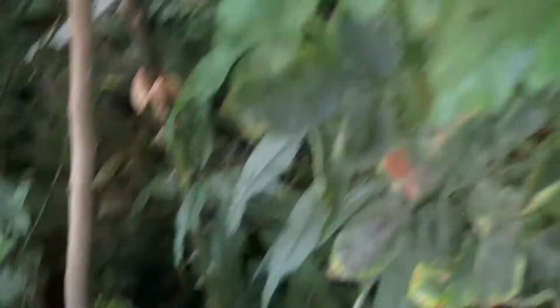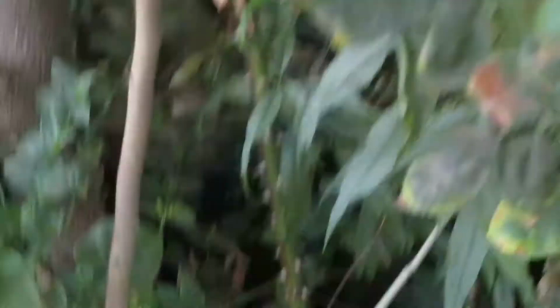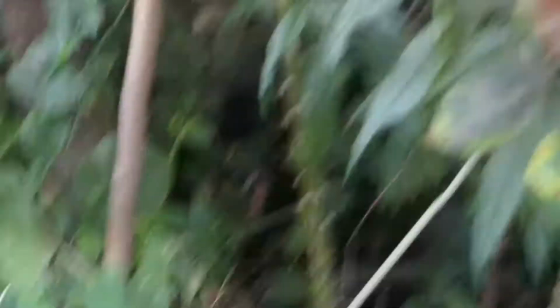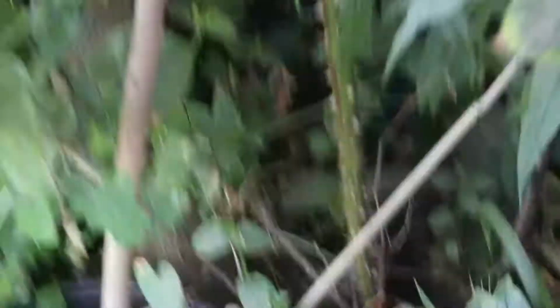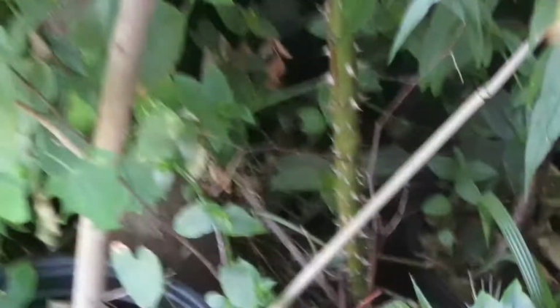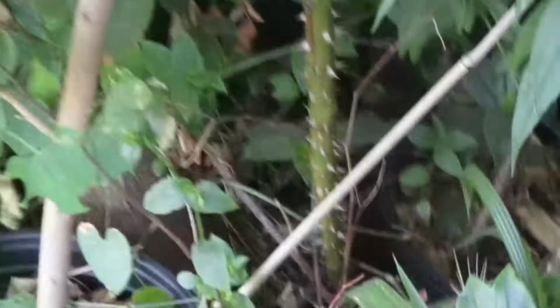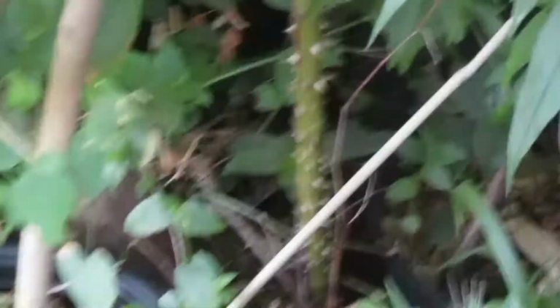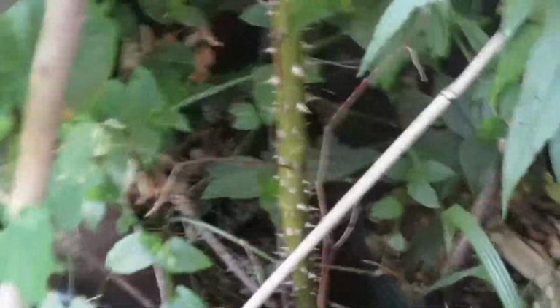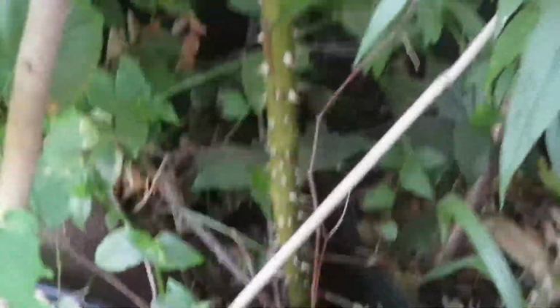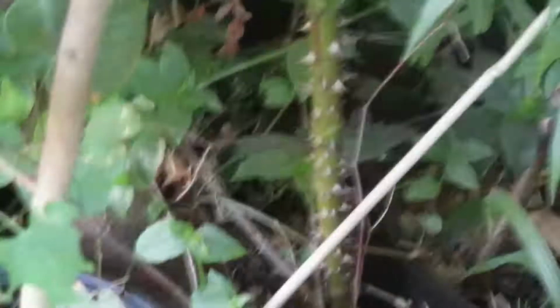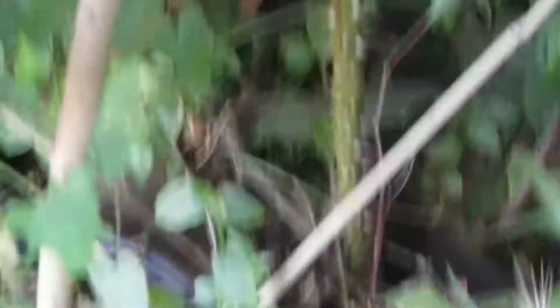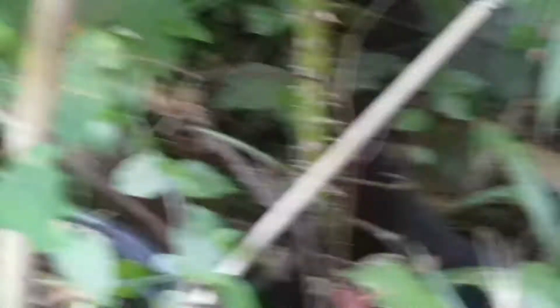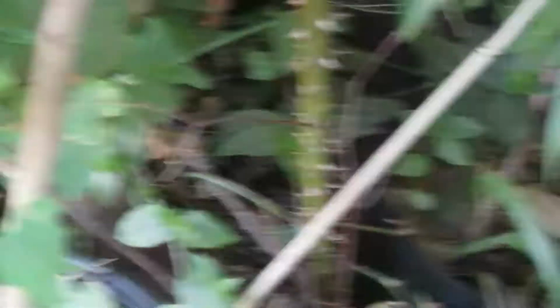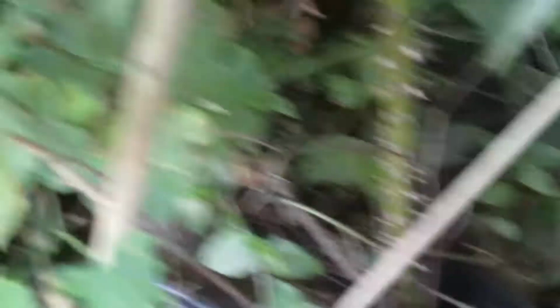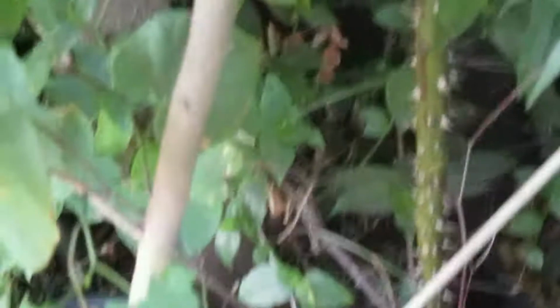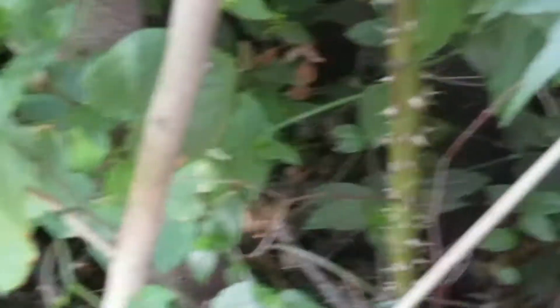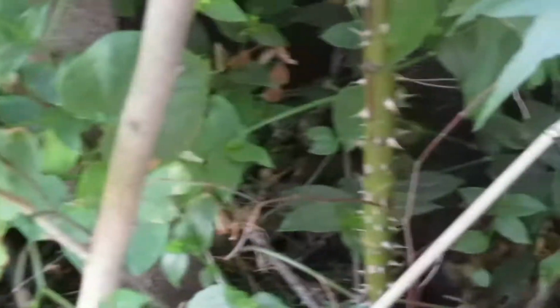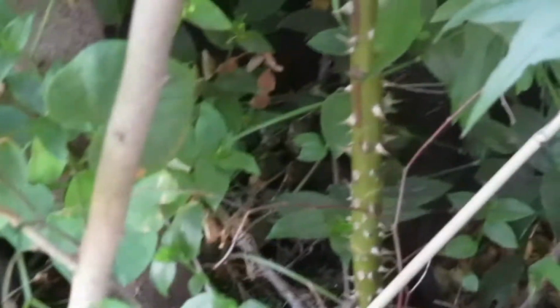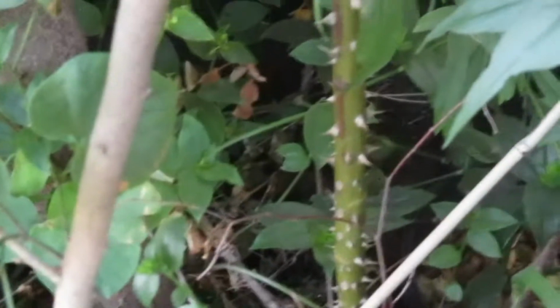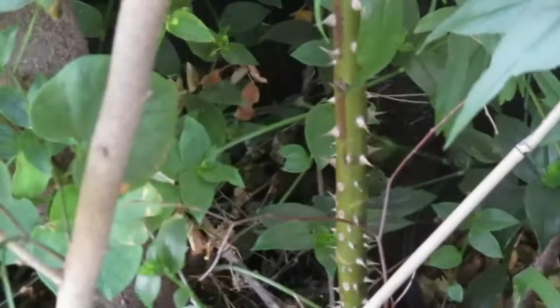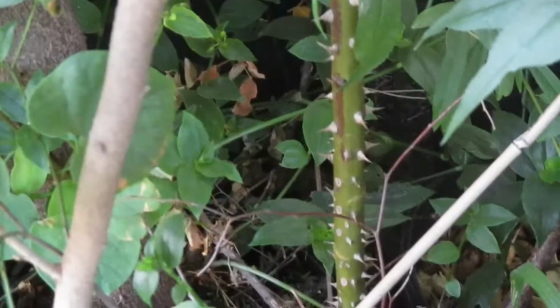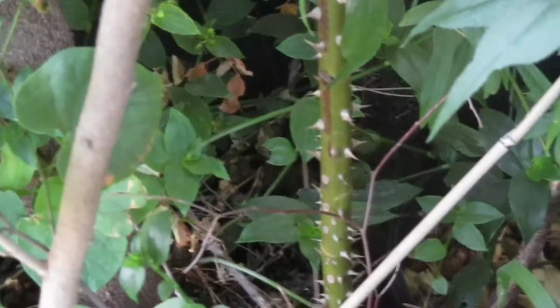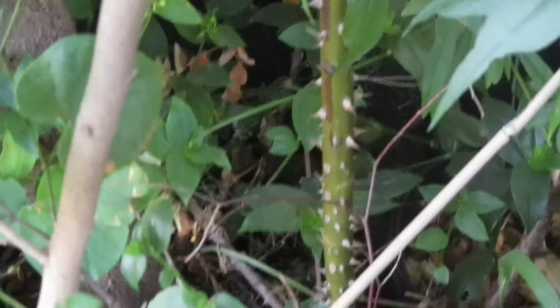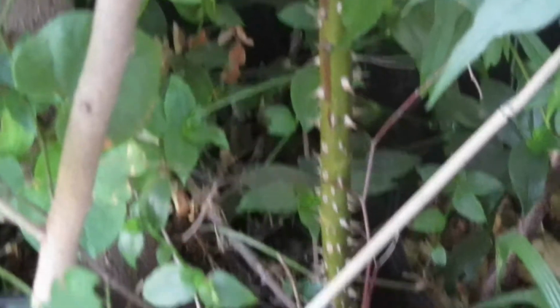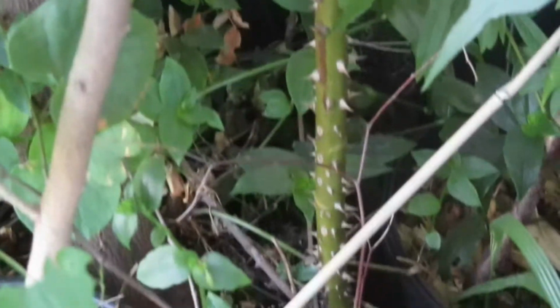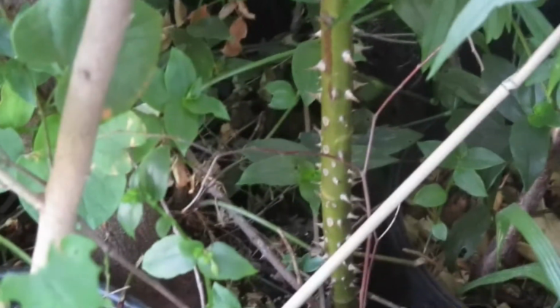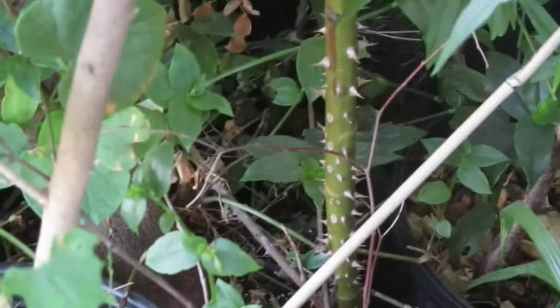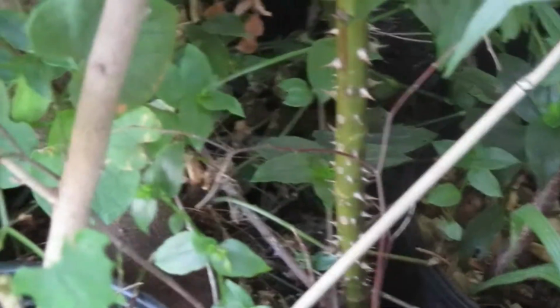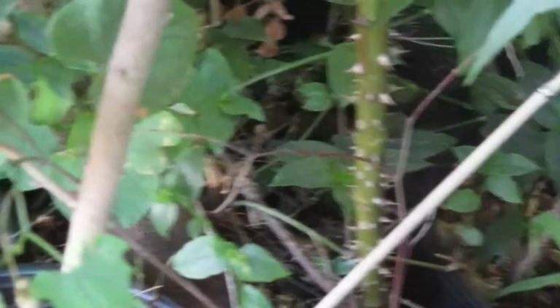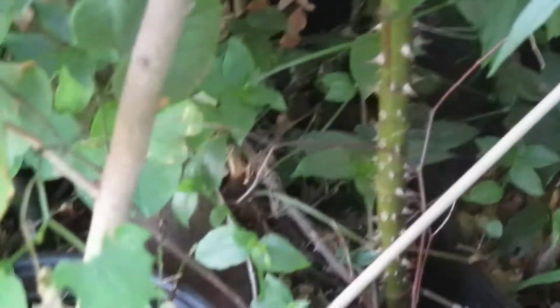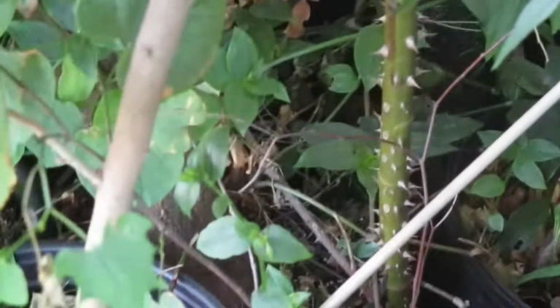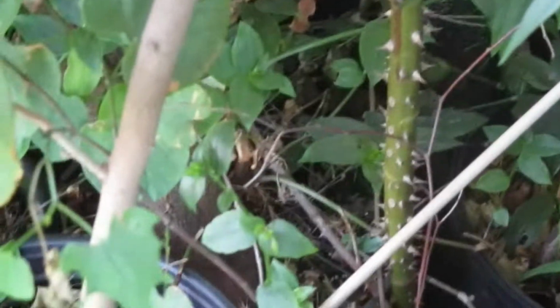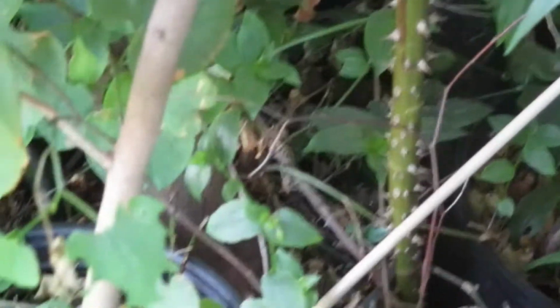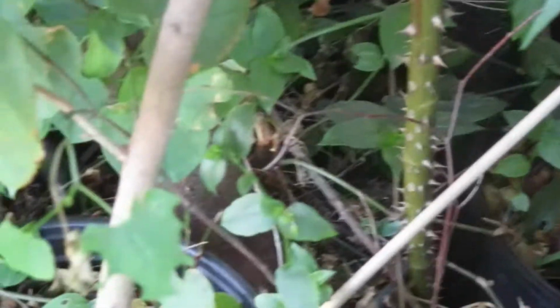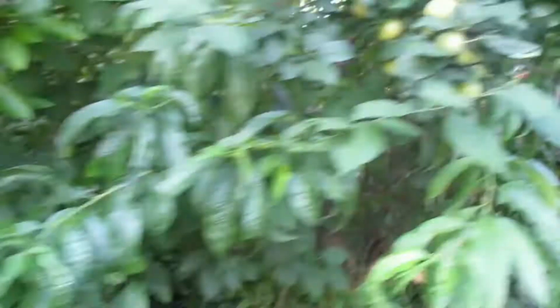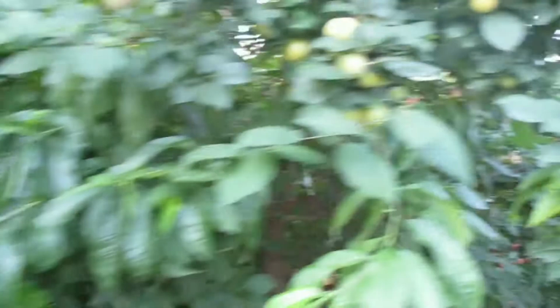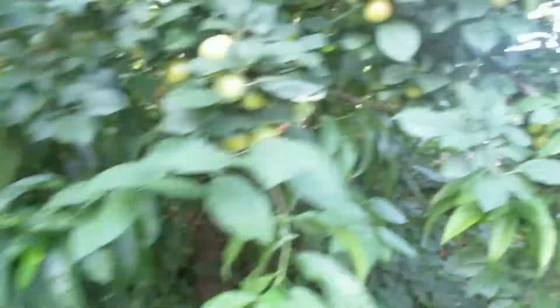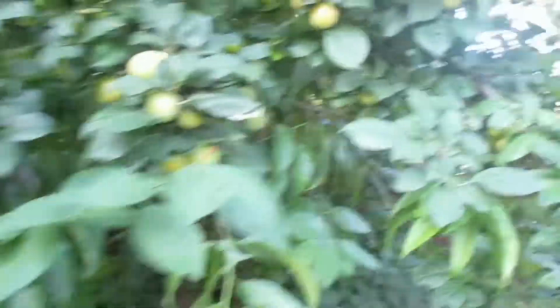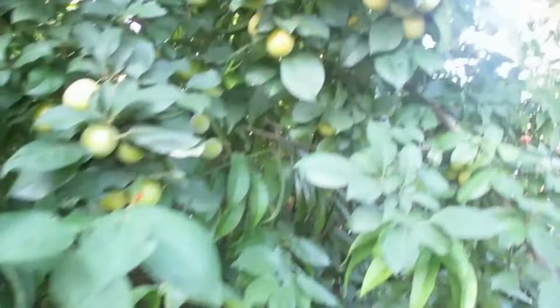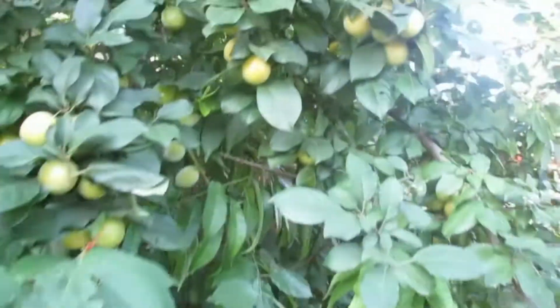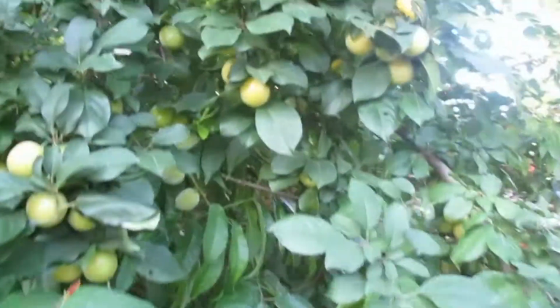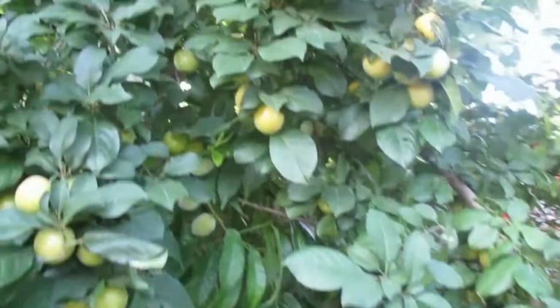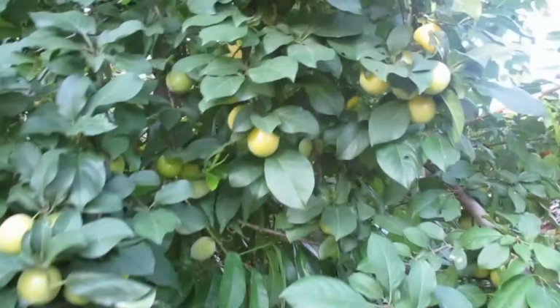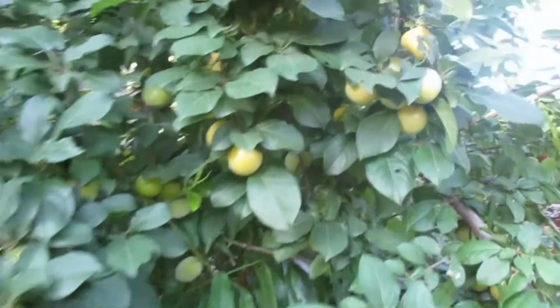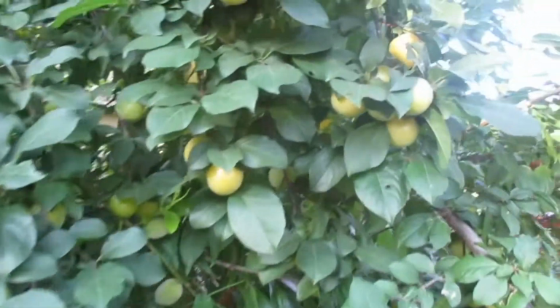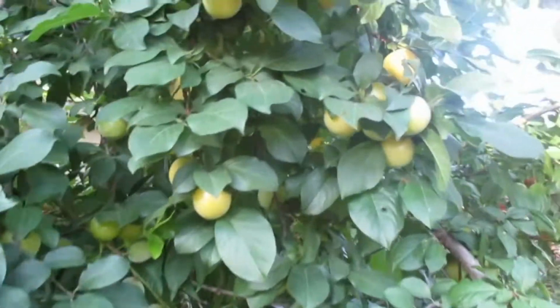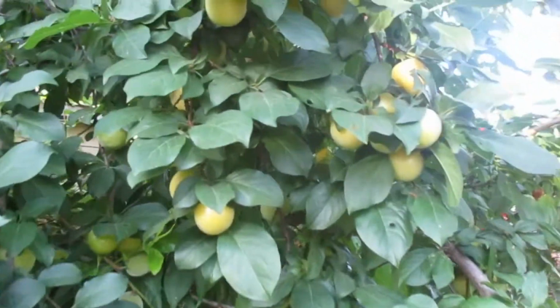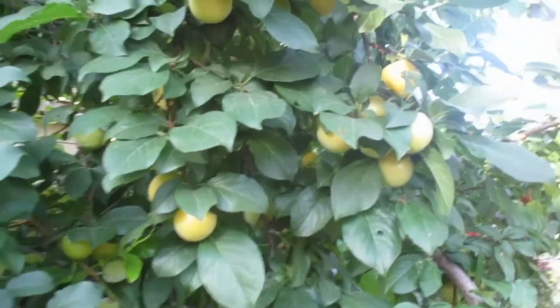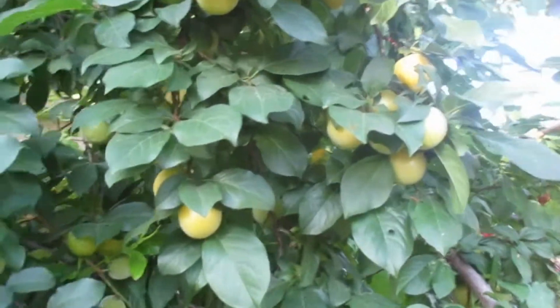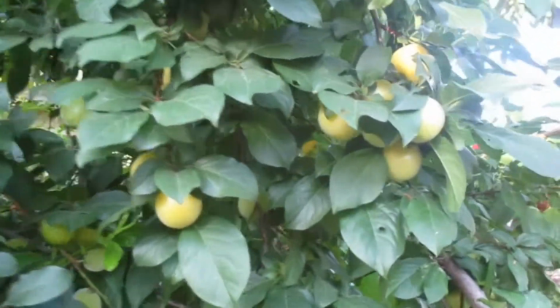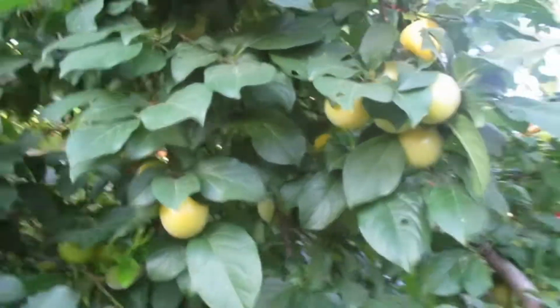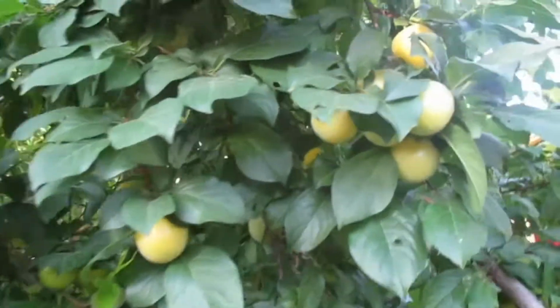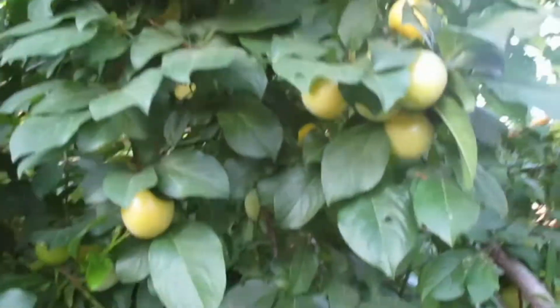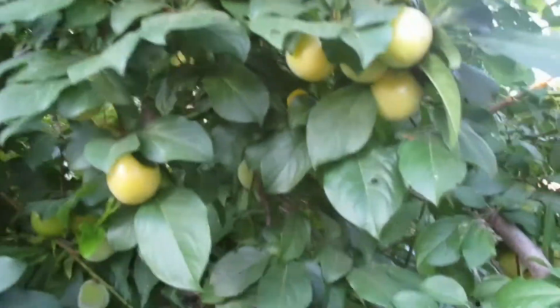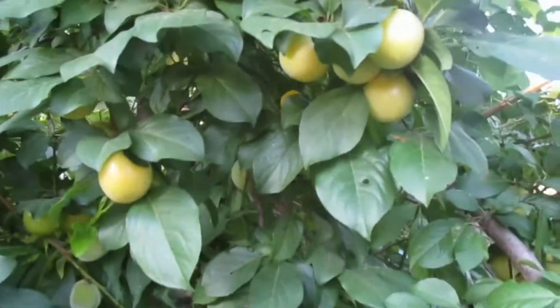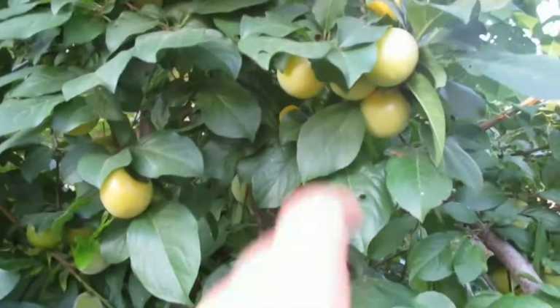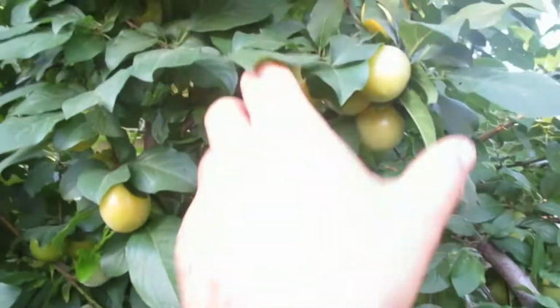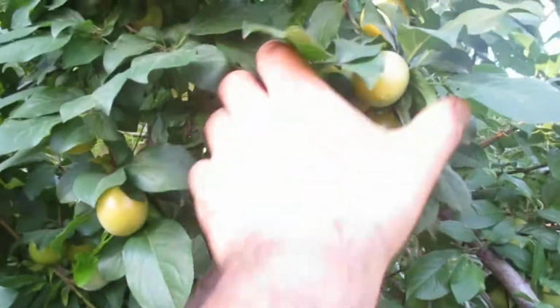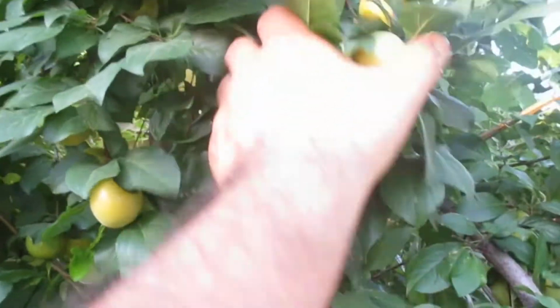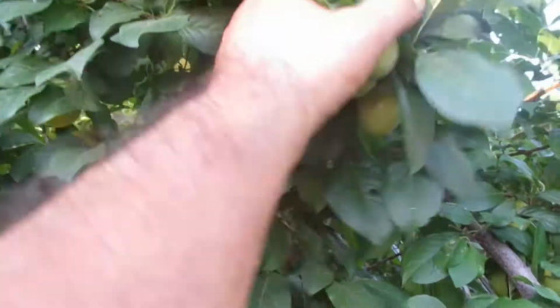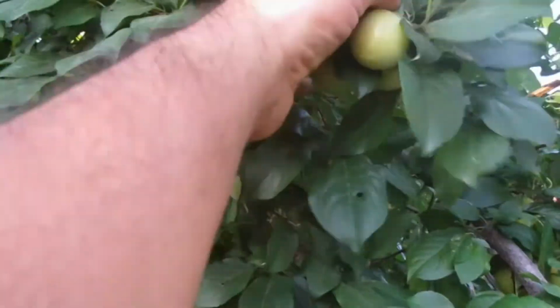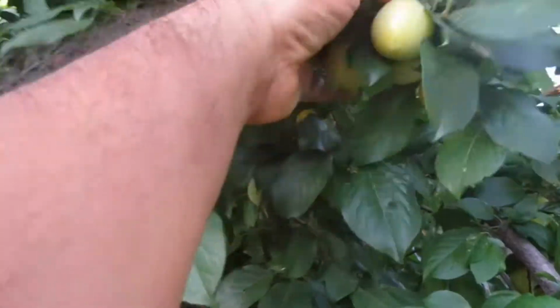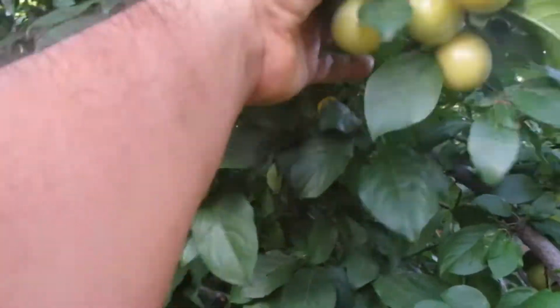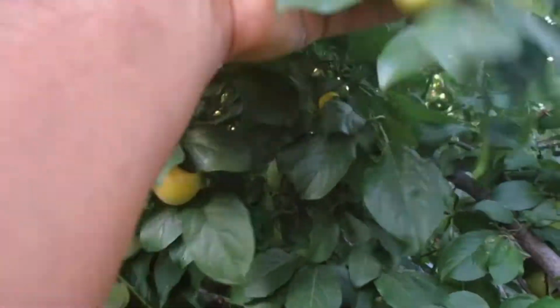I have it in a pot, but the roots aren't really round, so I'm pretty happy with it. It's a lot of fruit.